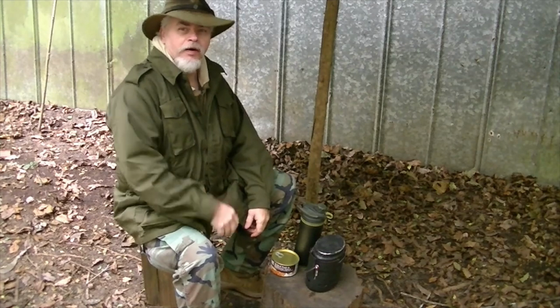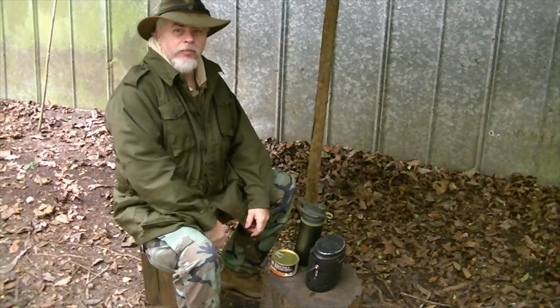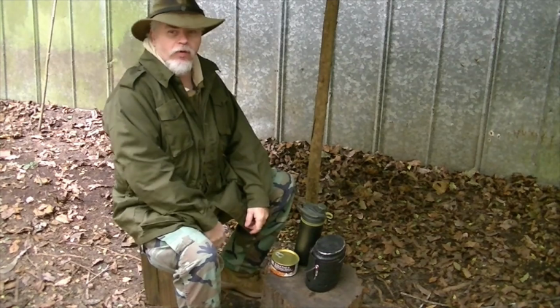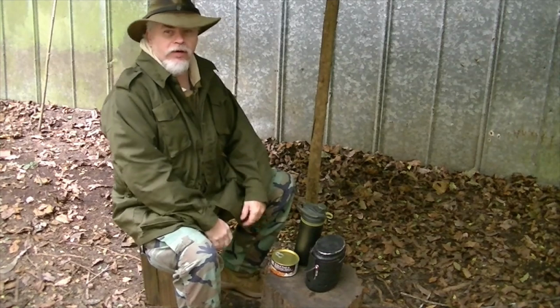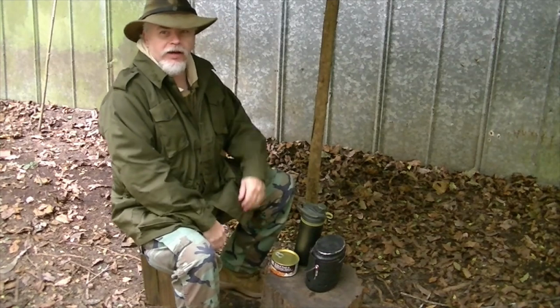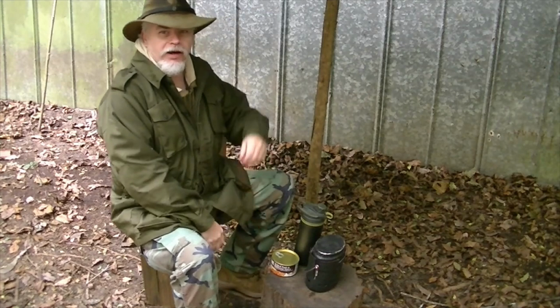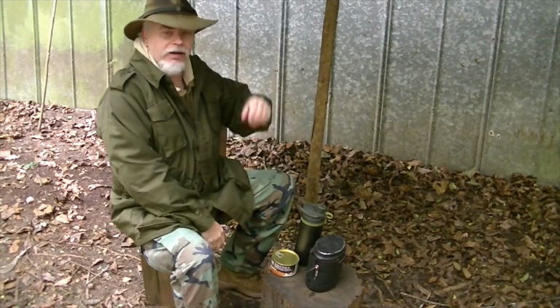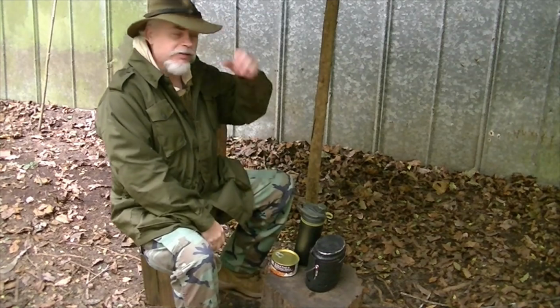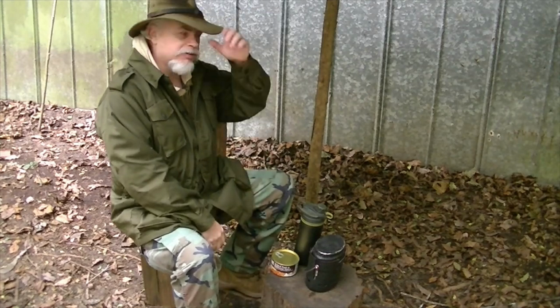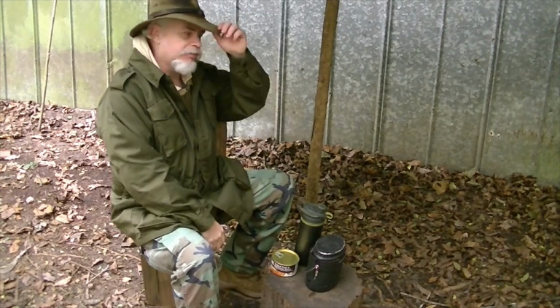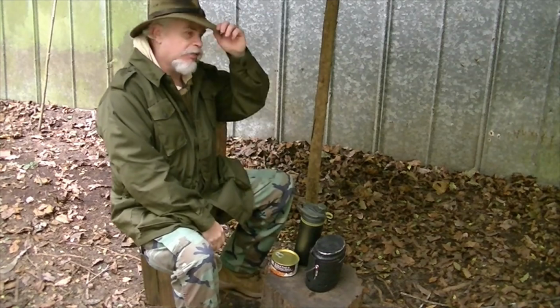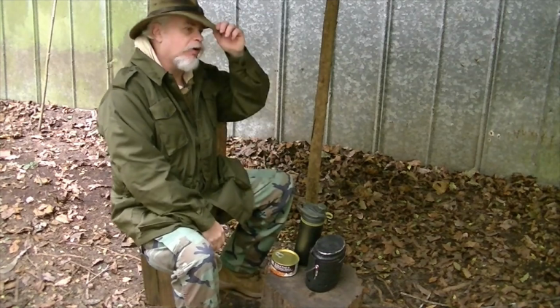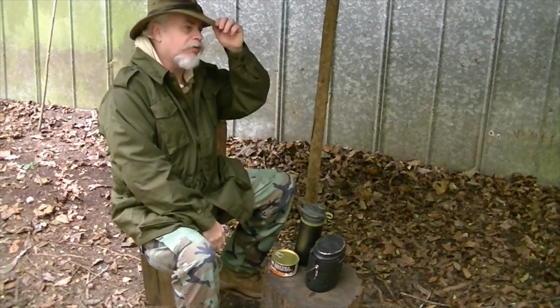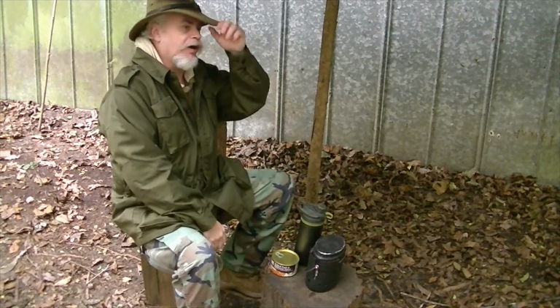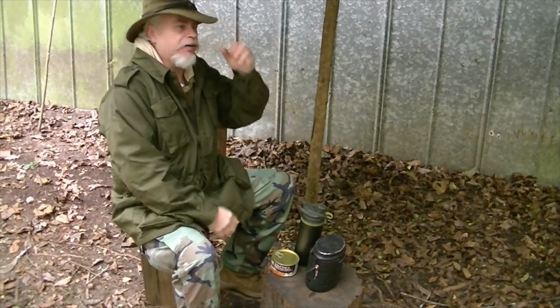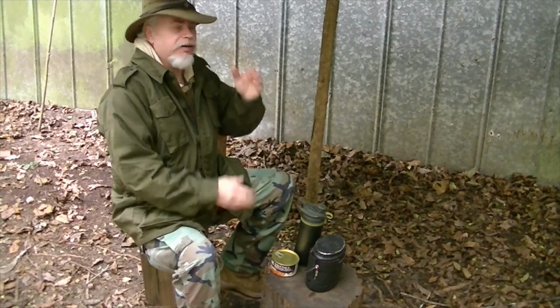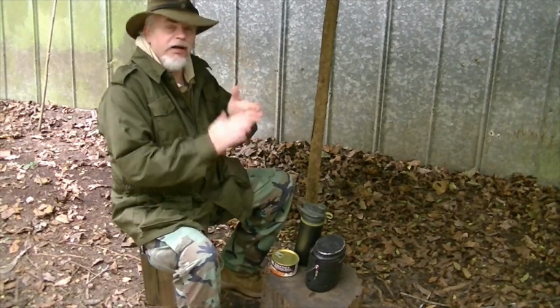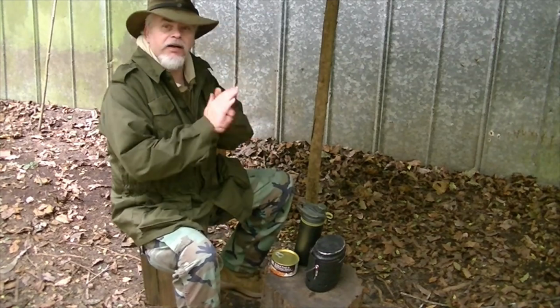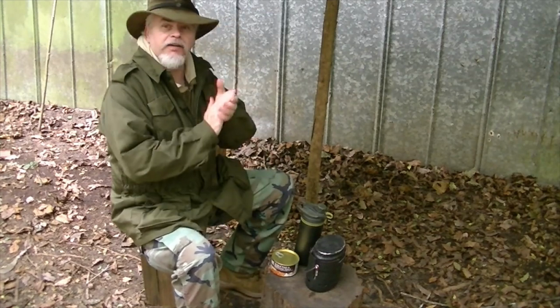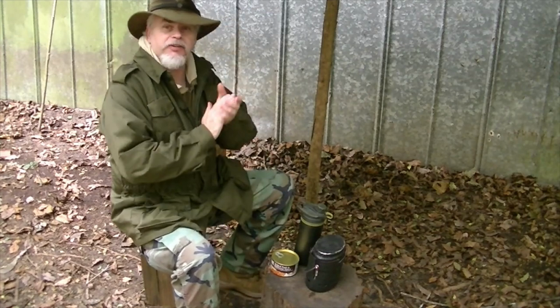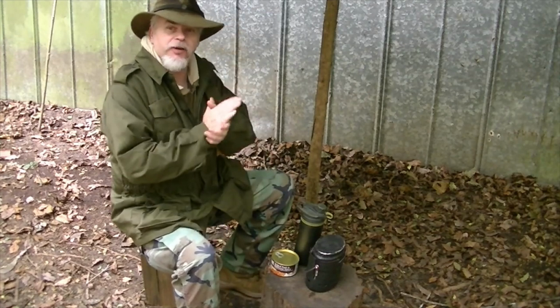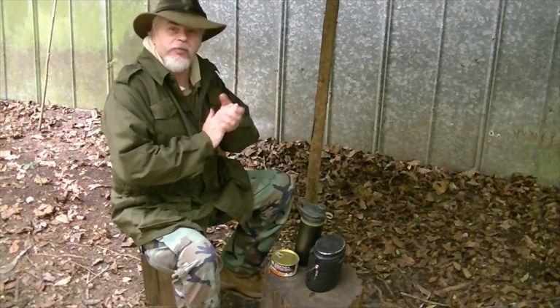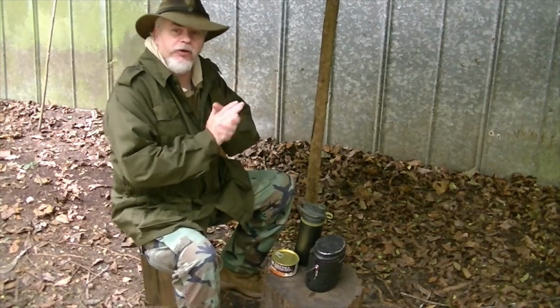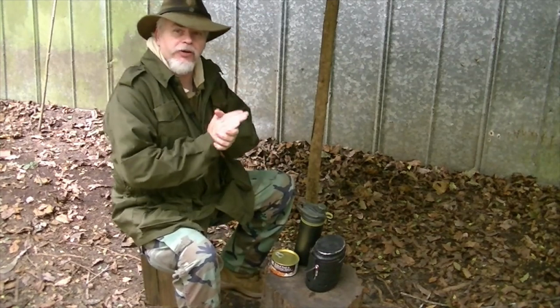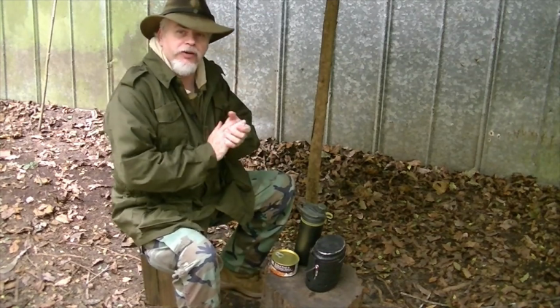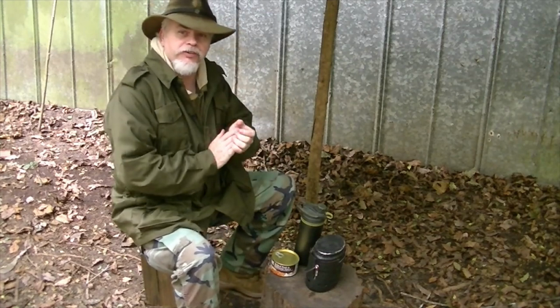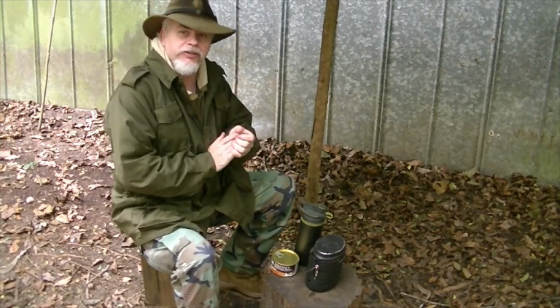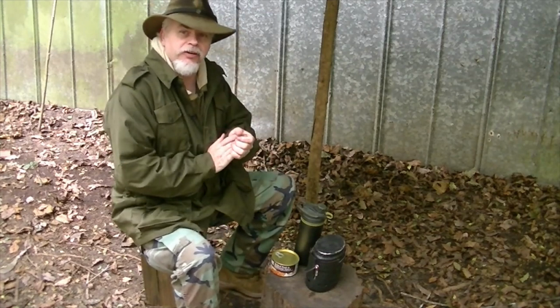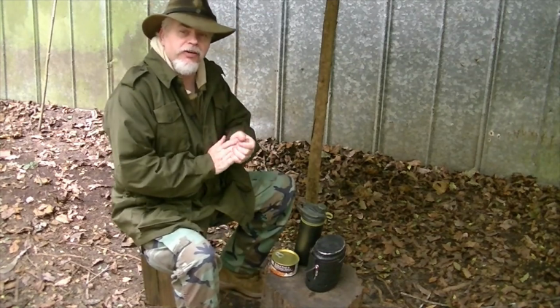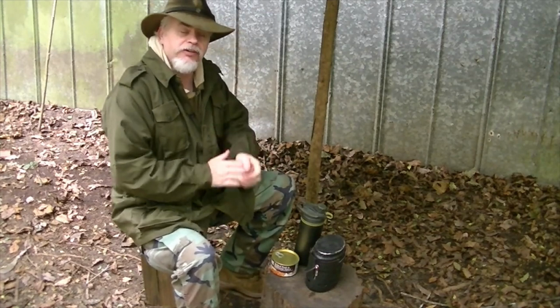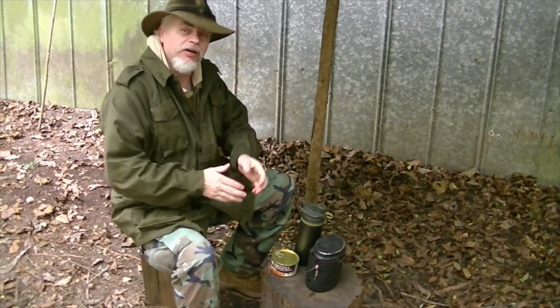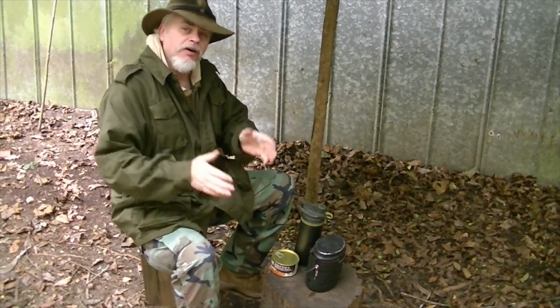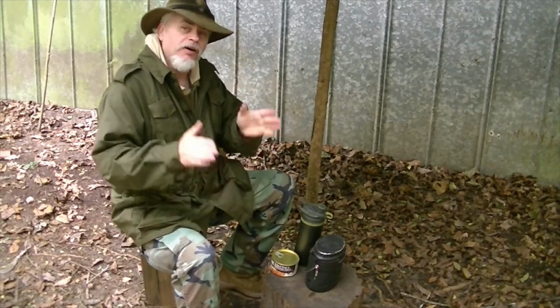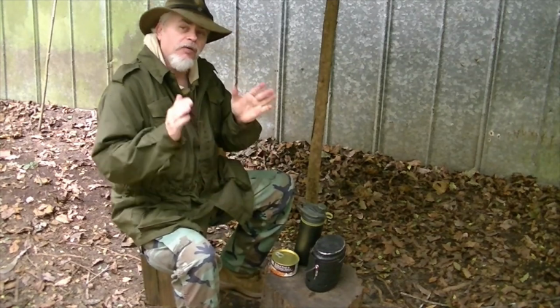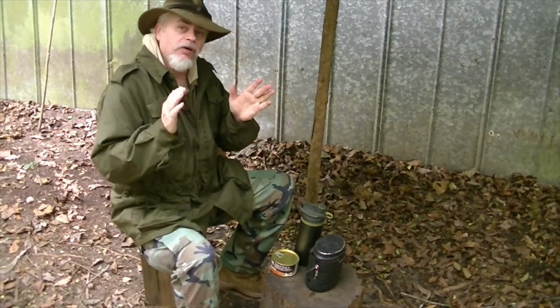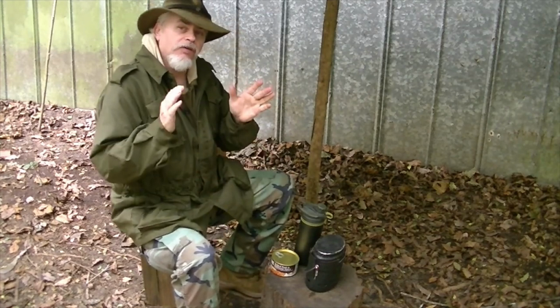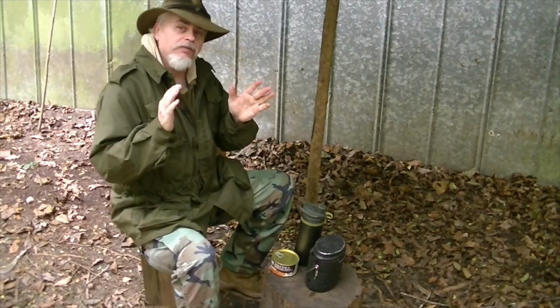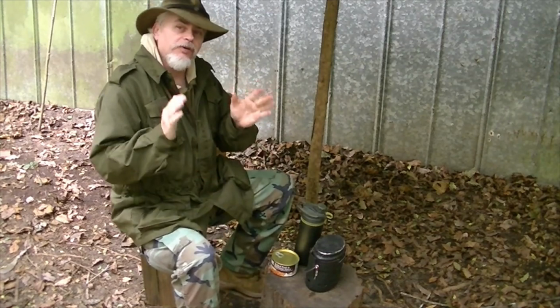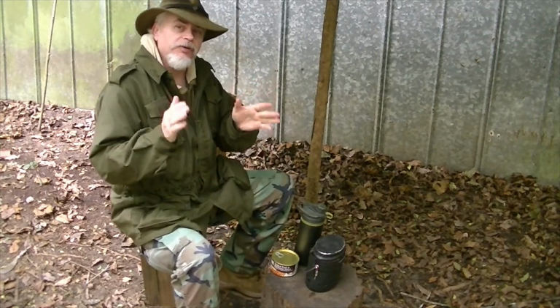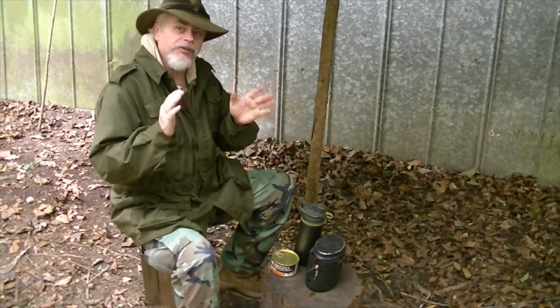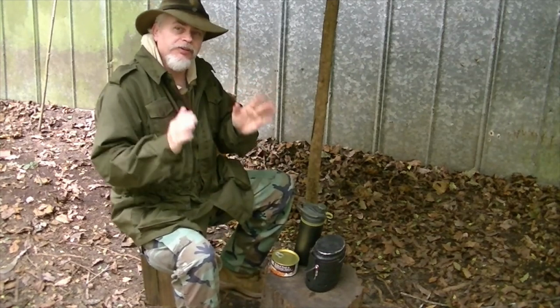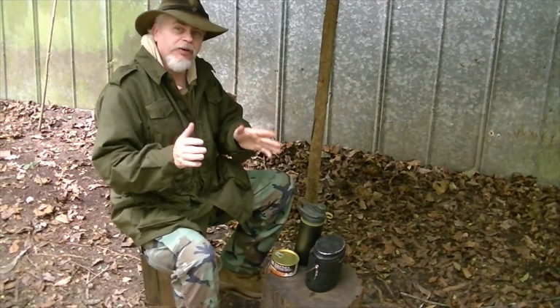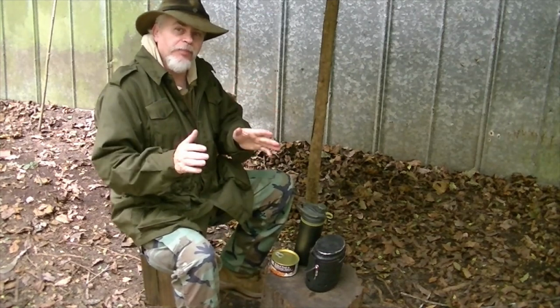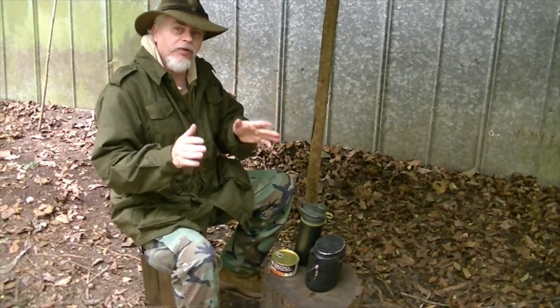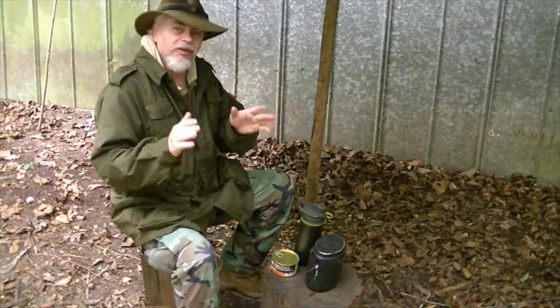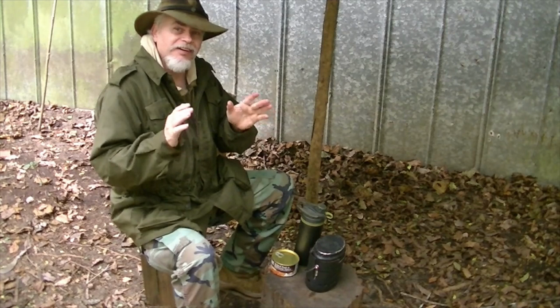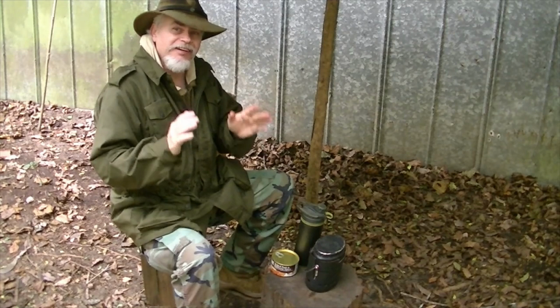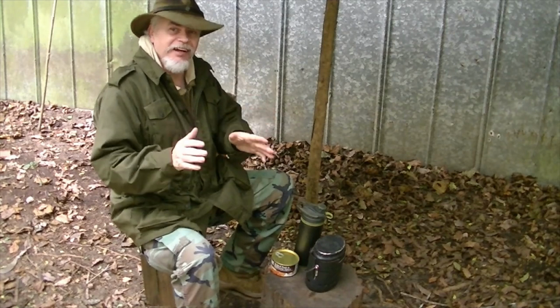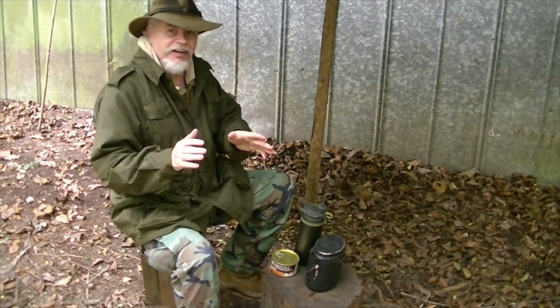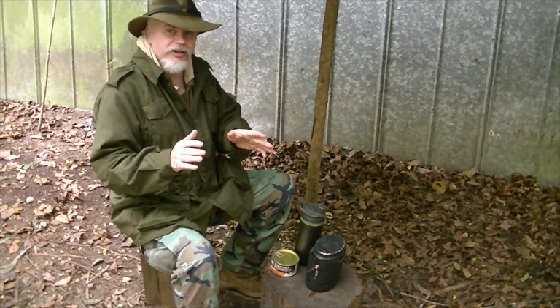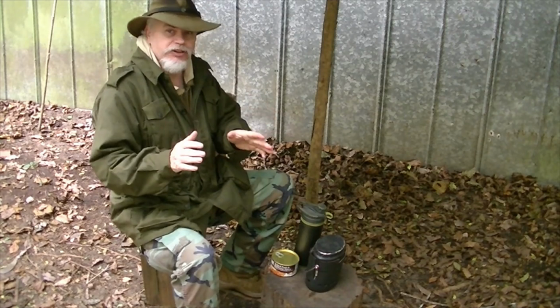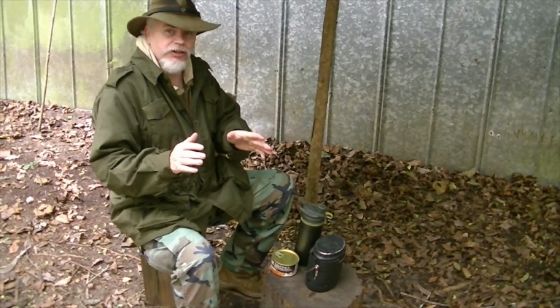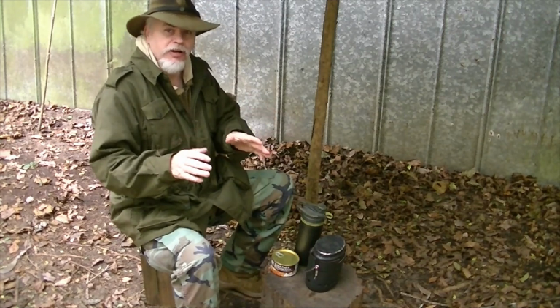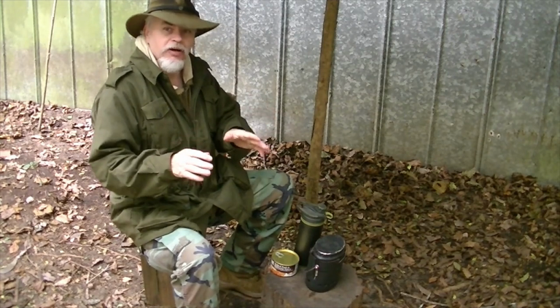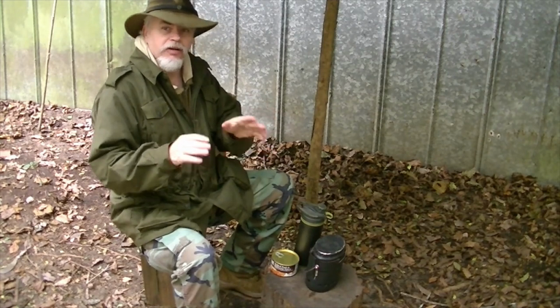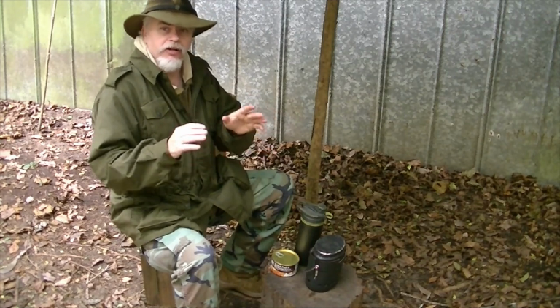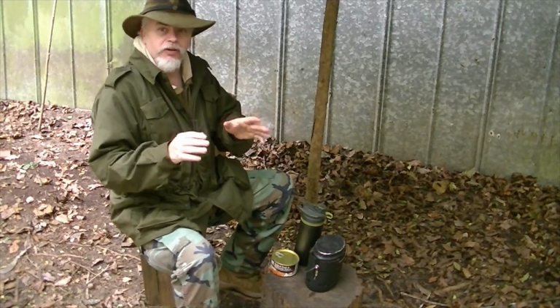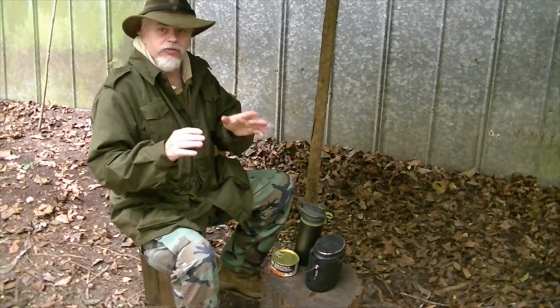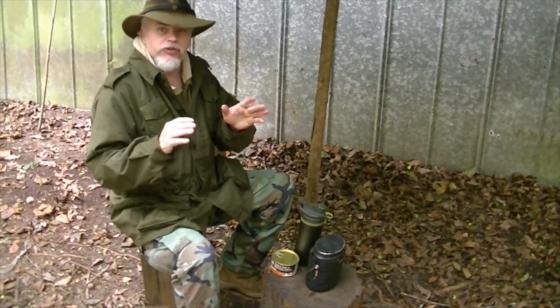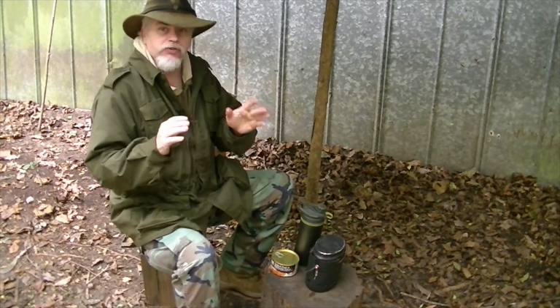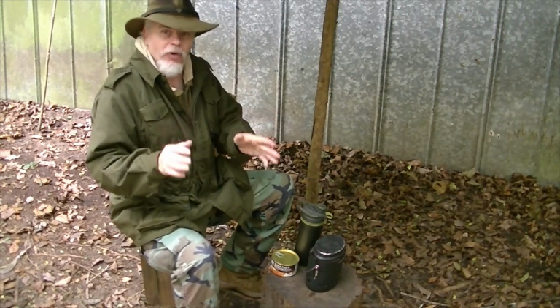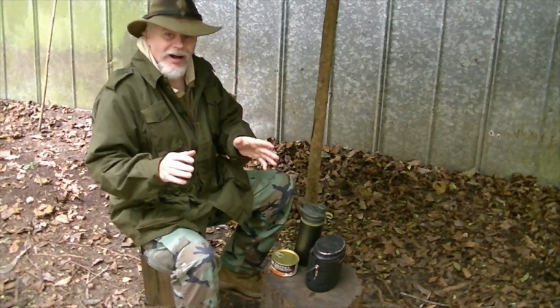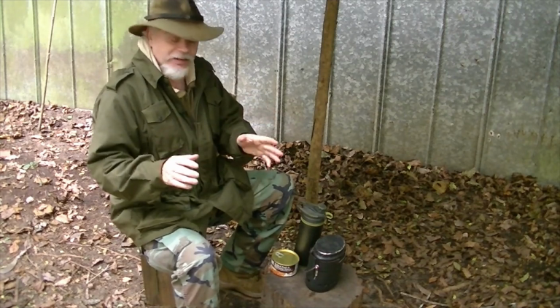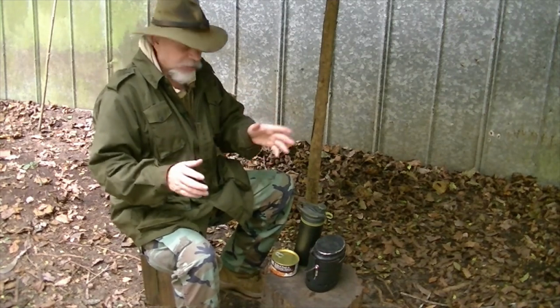Morning guys. Today in the simple cooking series, we're going to do a simple dish that uses rice.